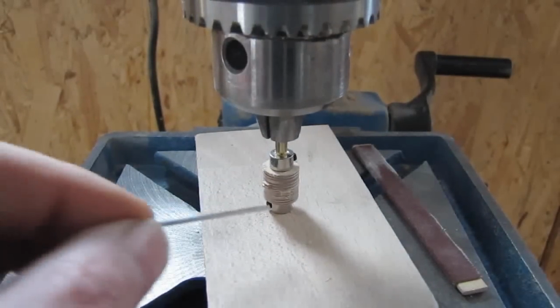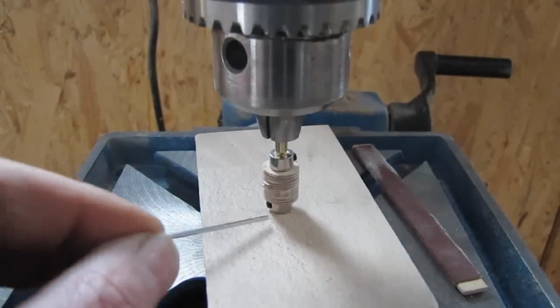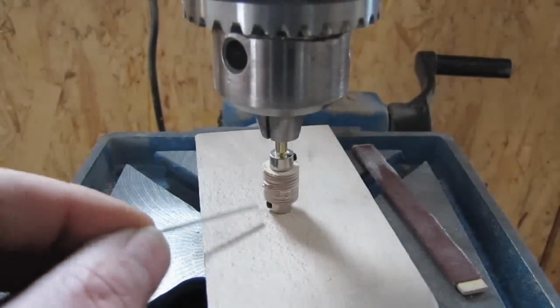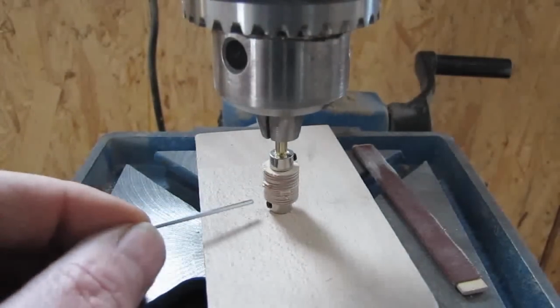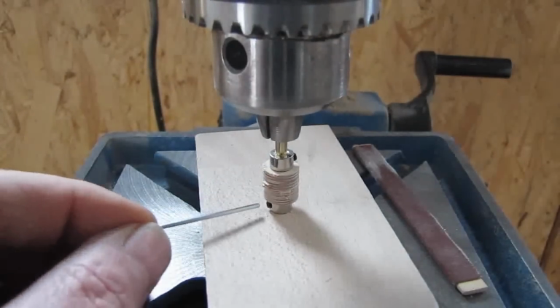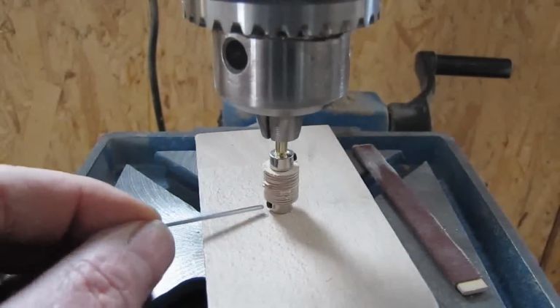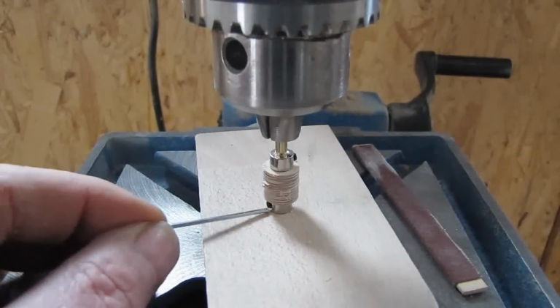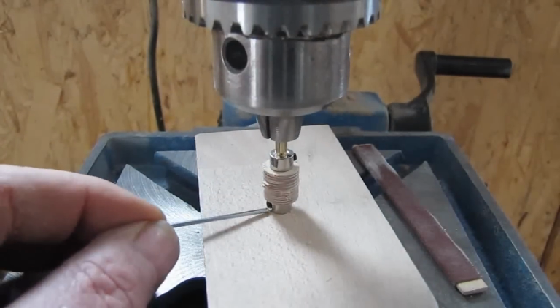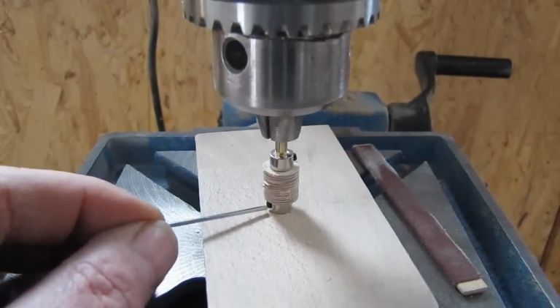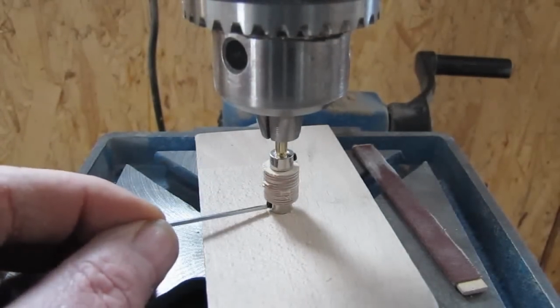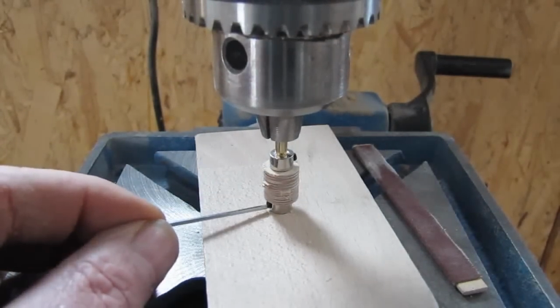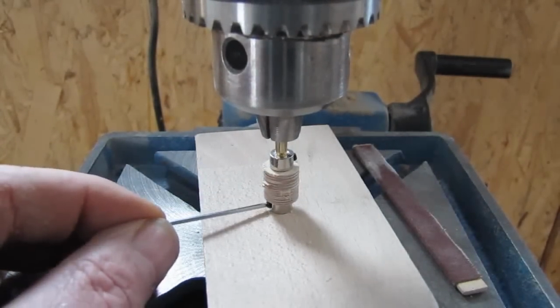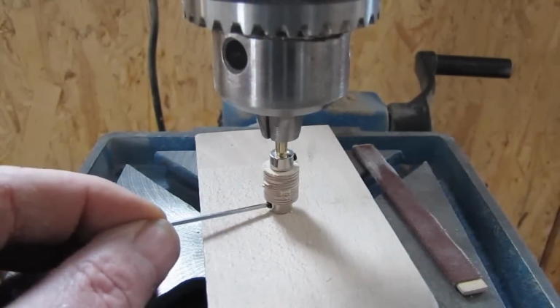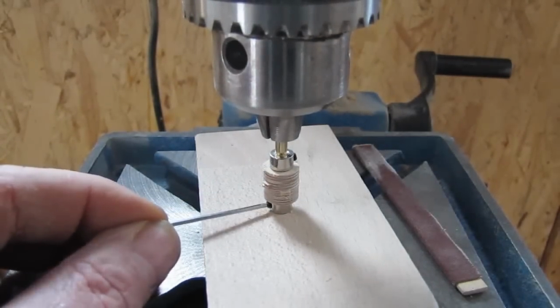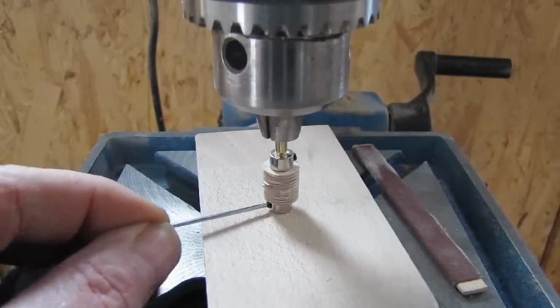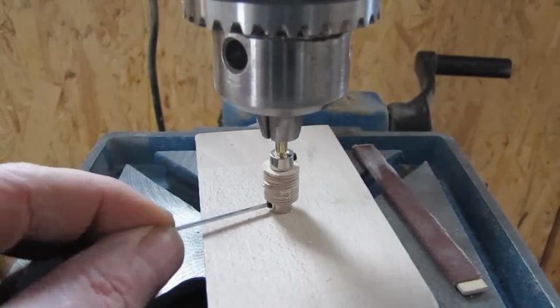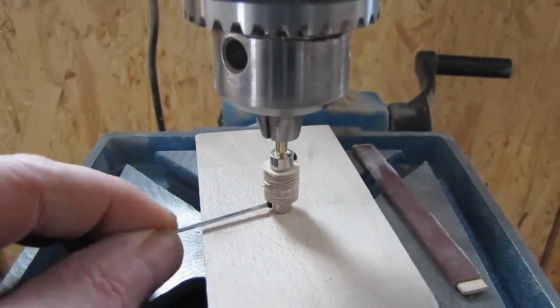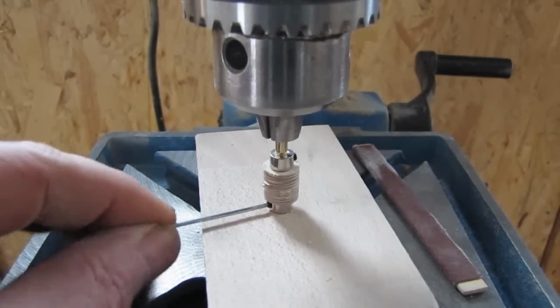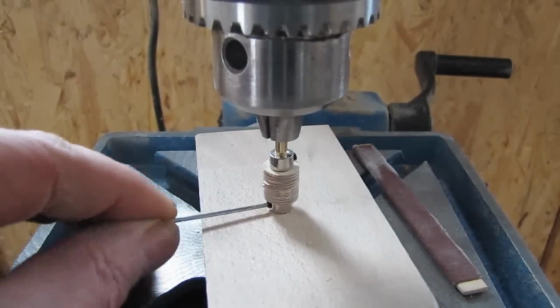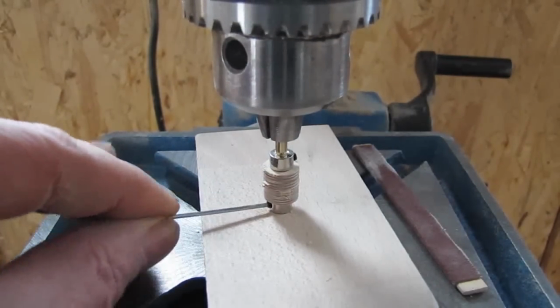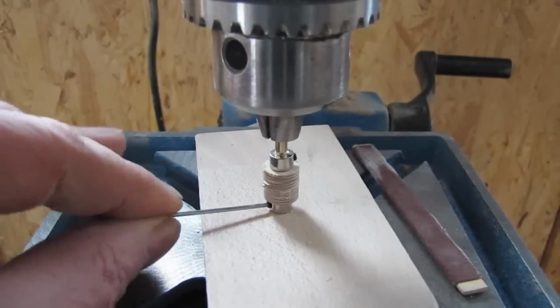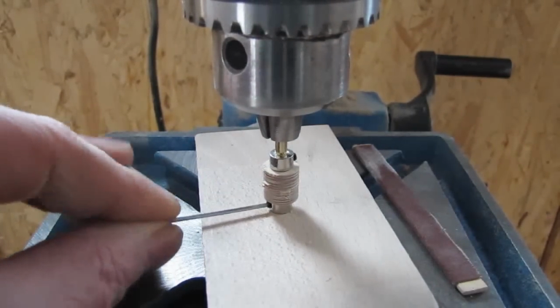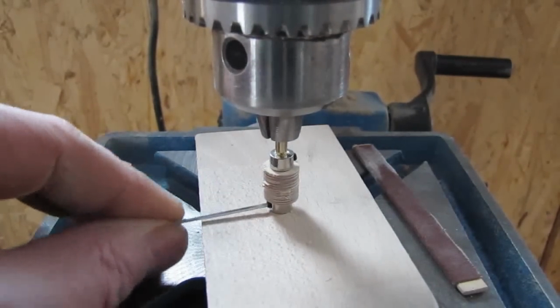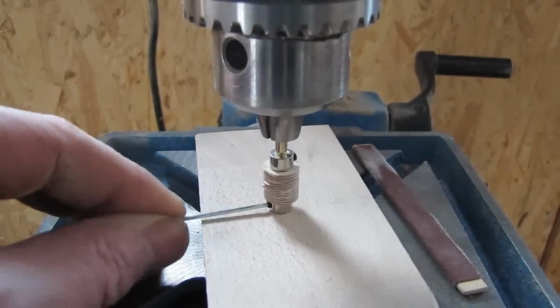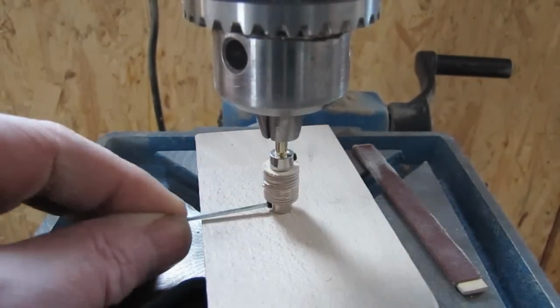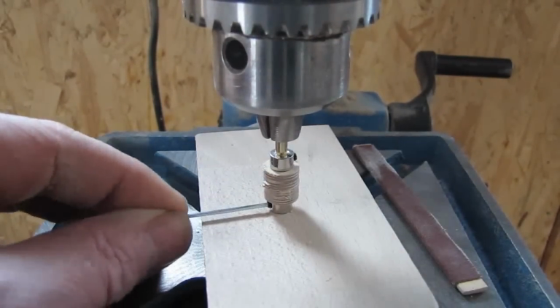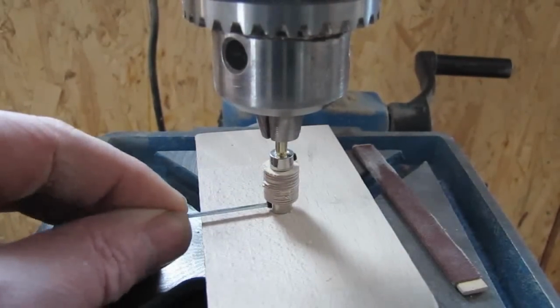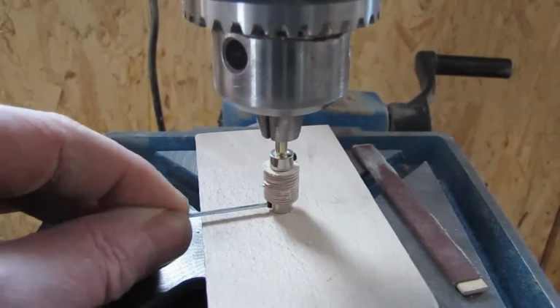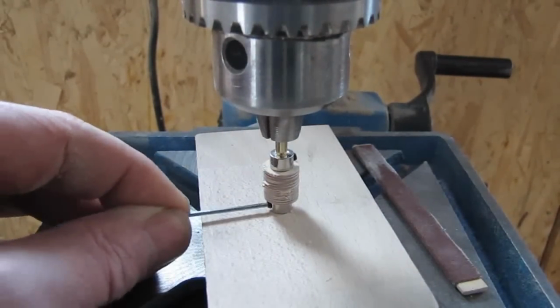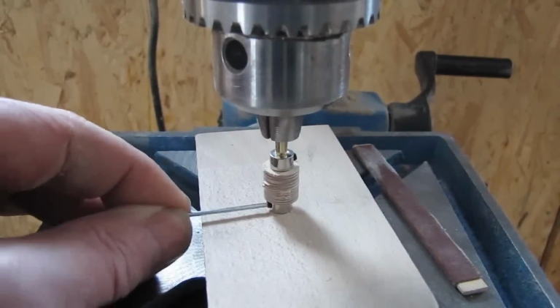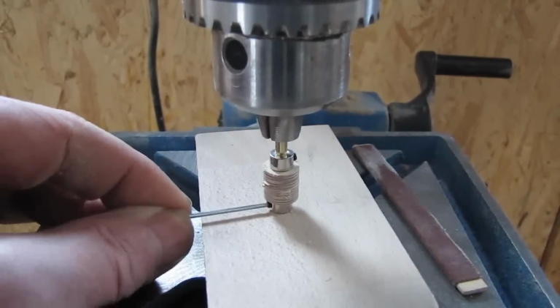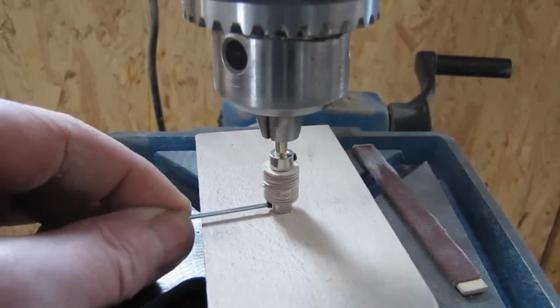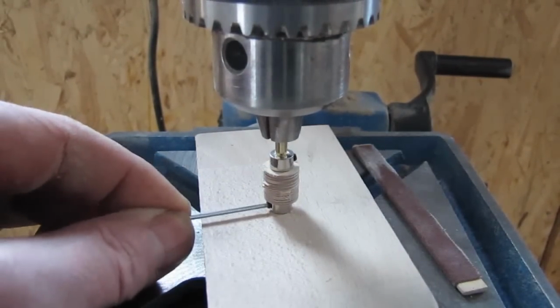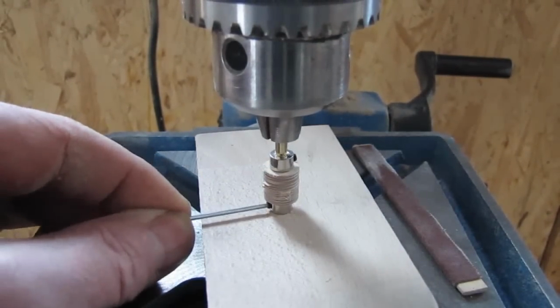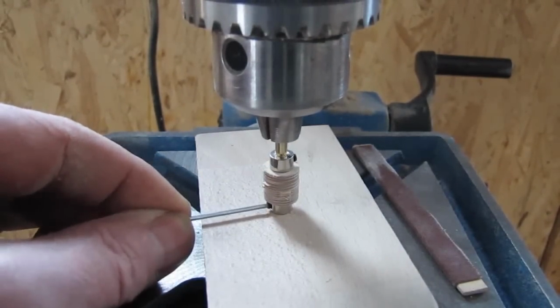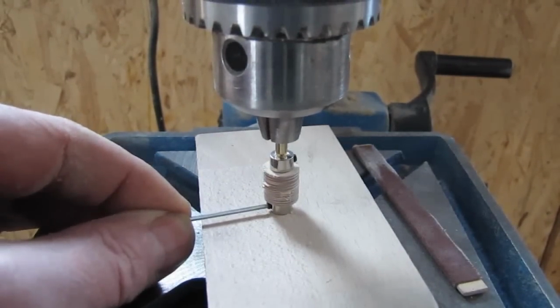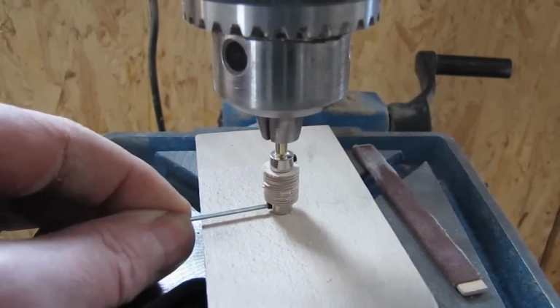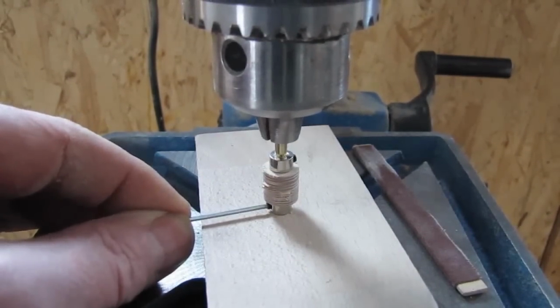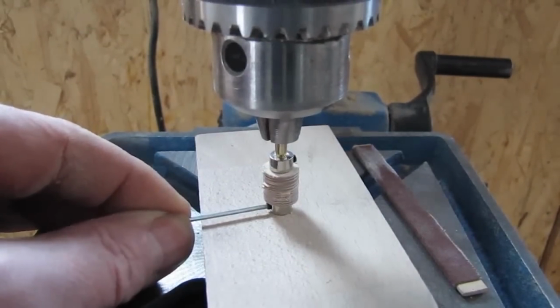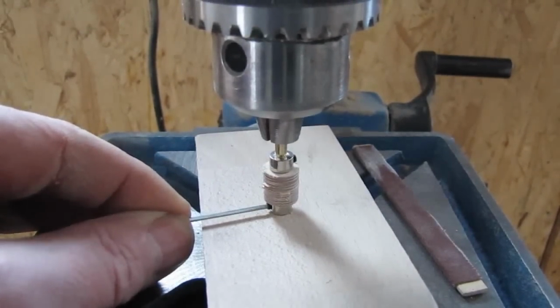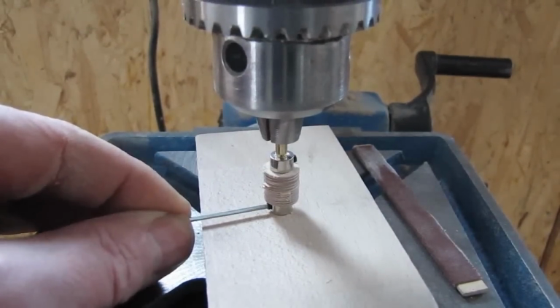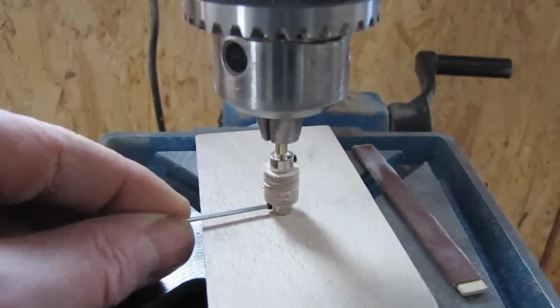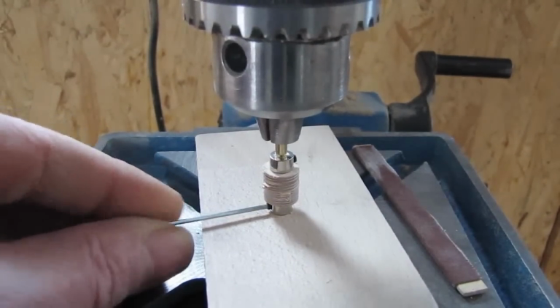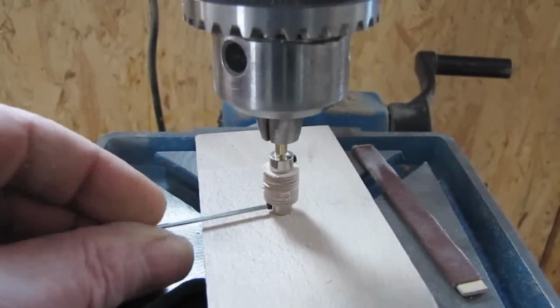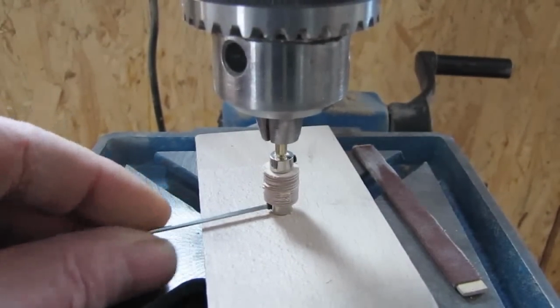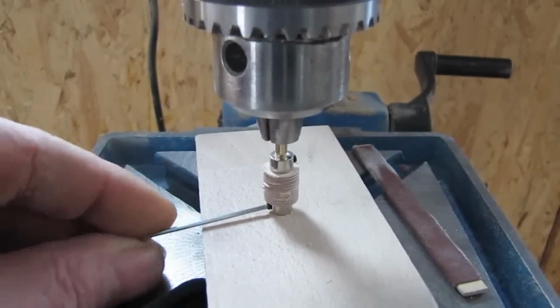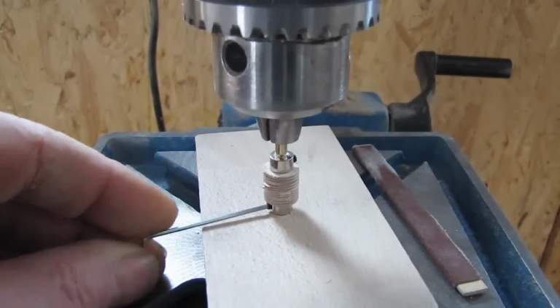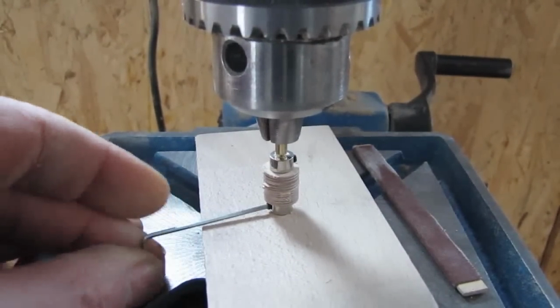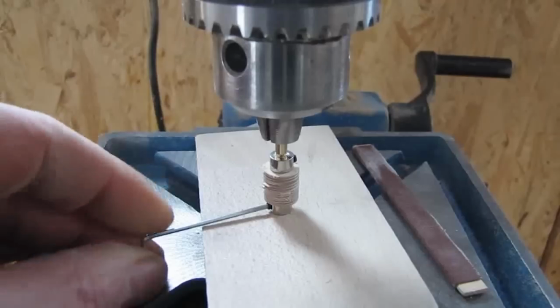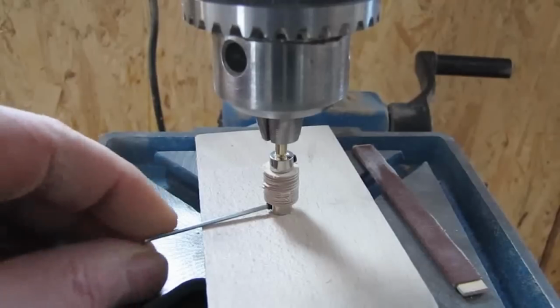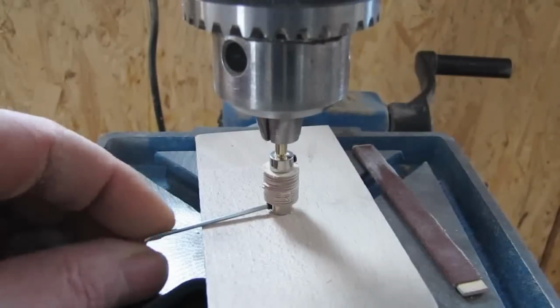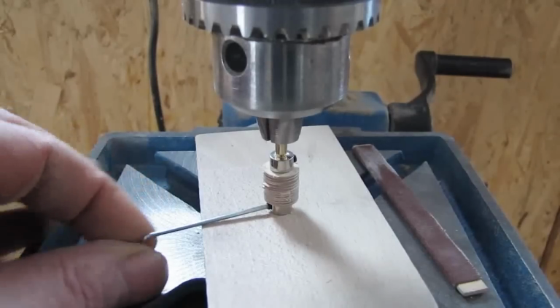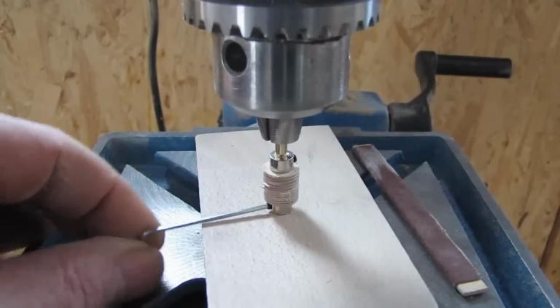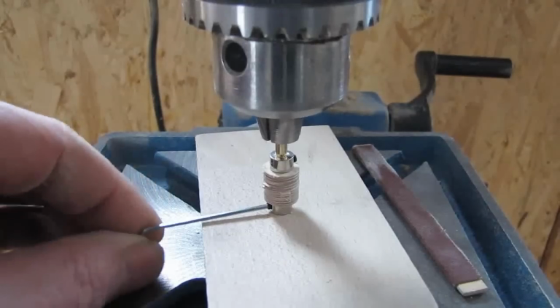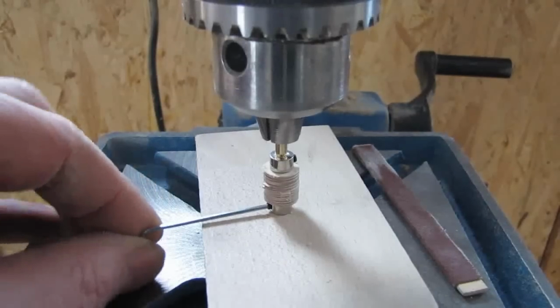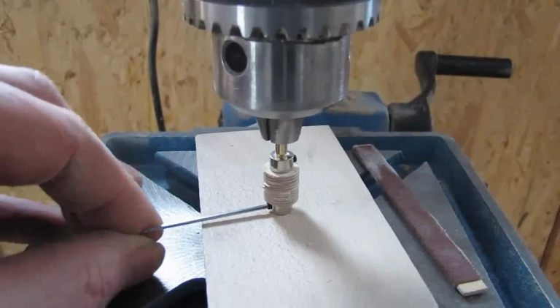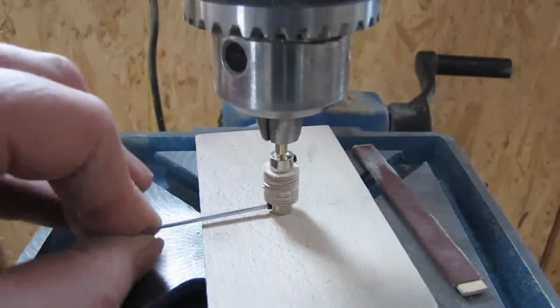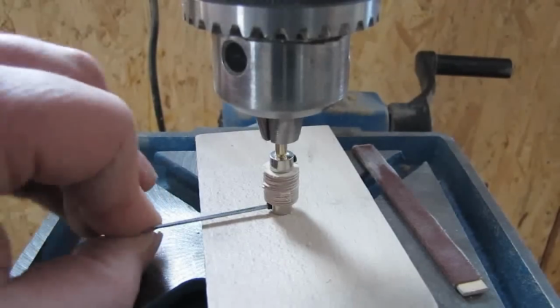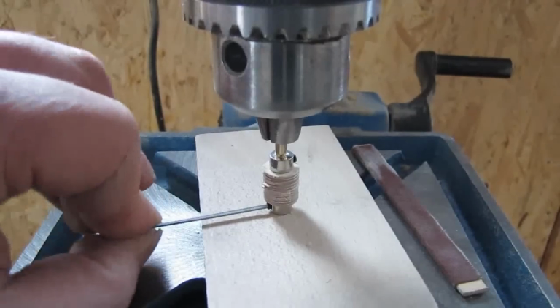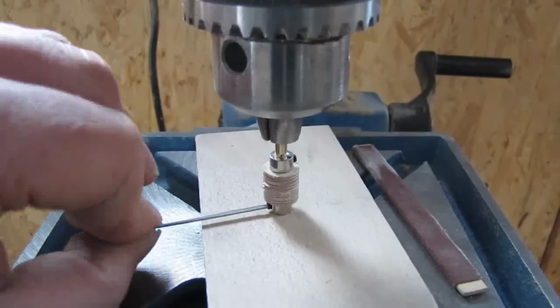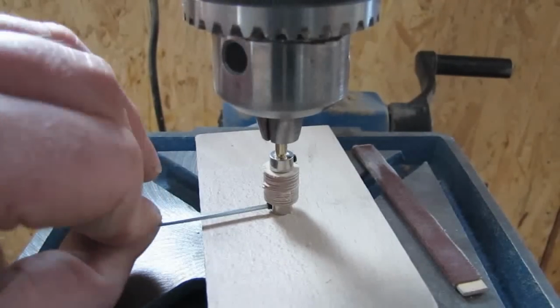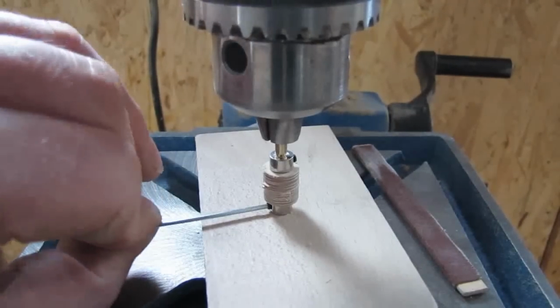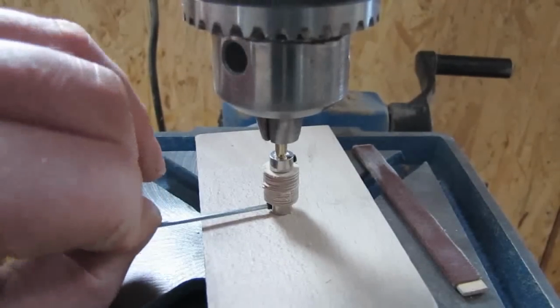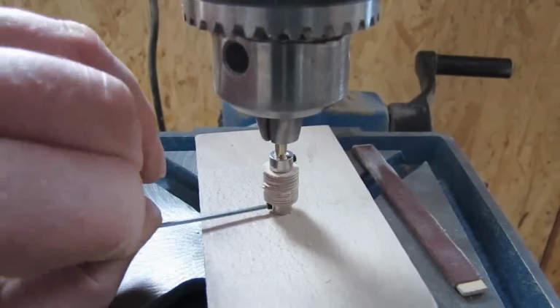To help sanding the spacers, you can clamp them between two stop rings and using the sanding board get them nice and smooth.